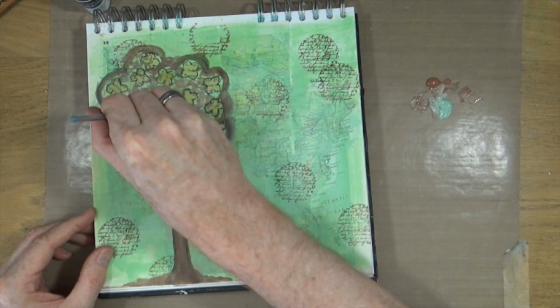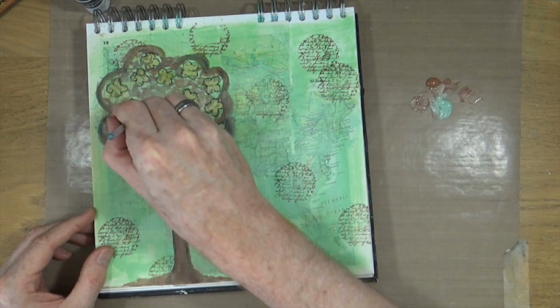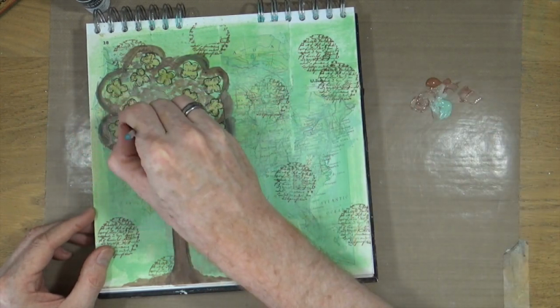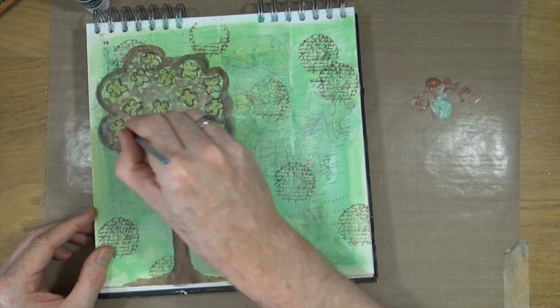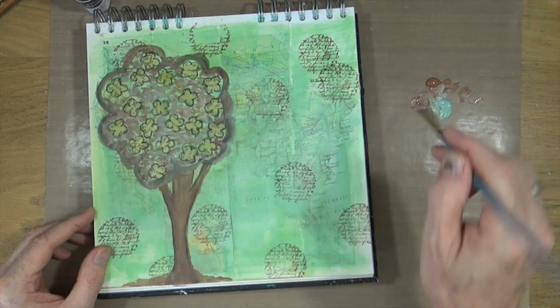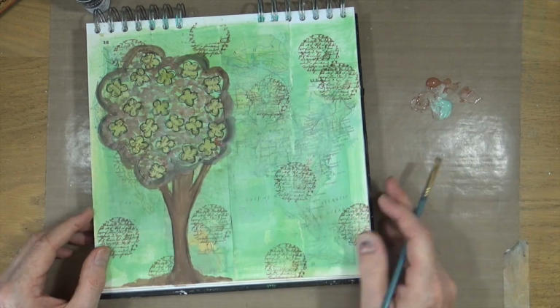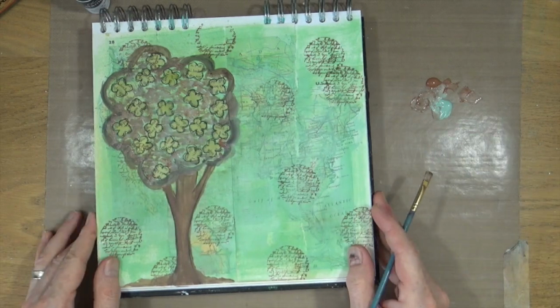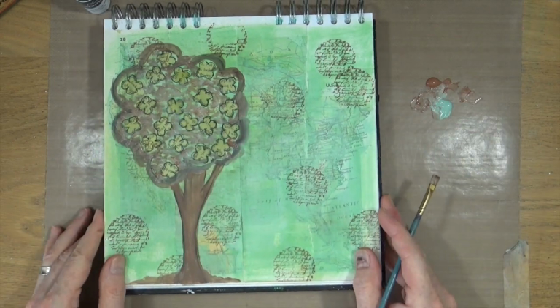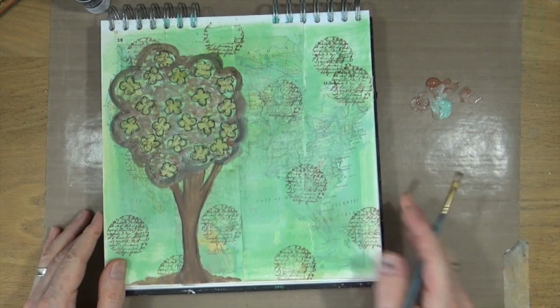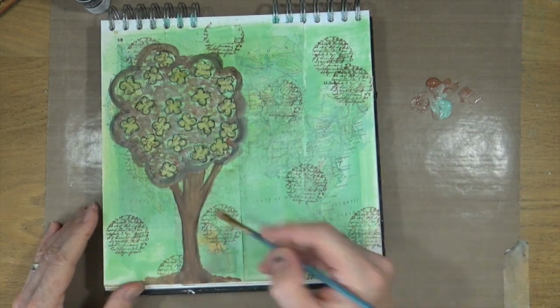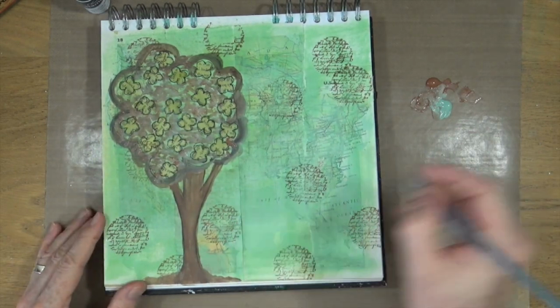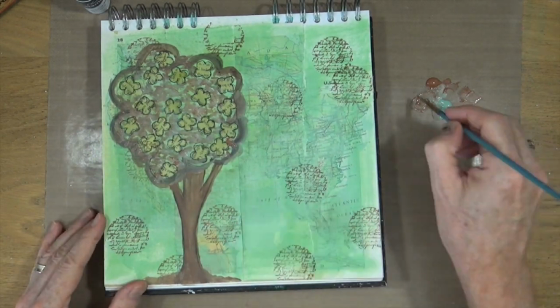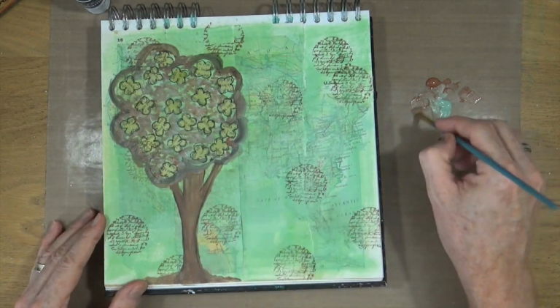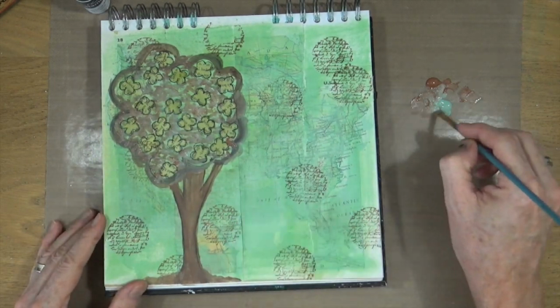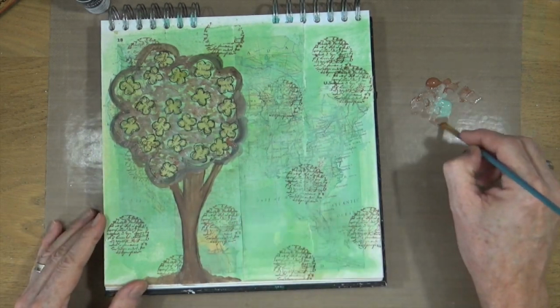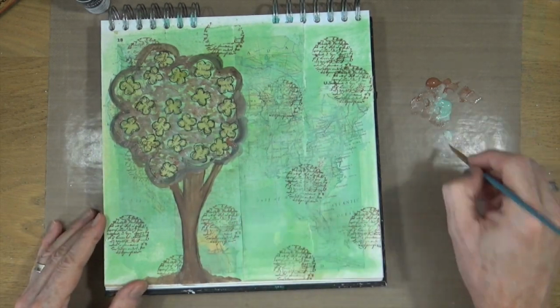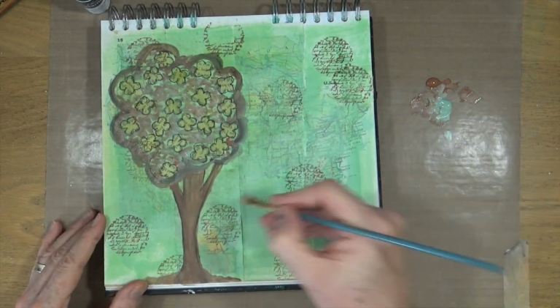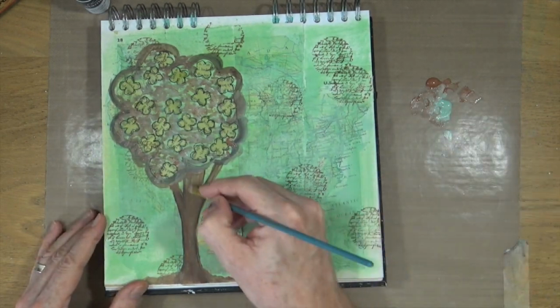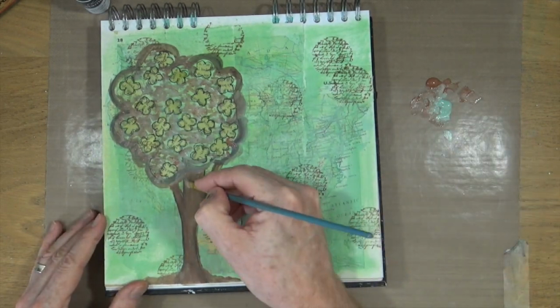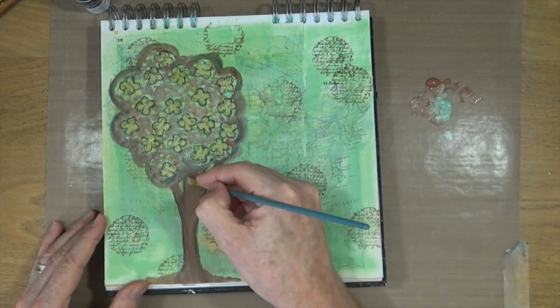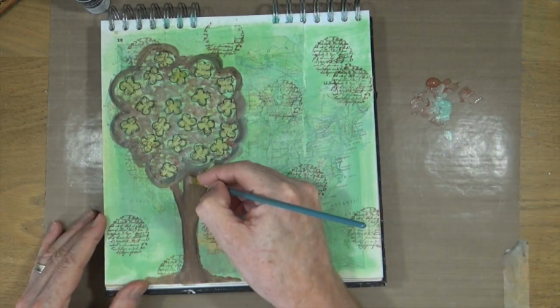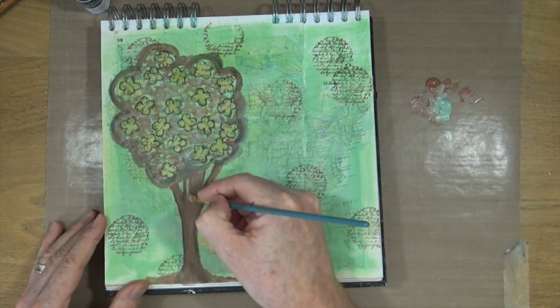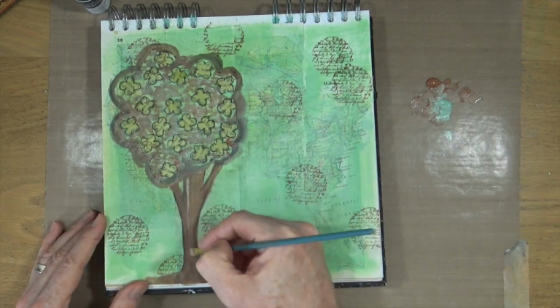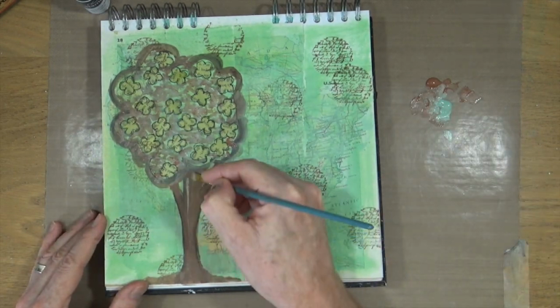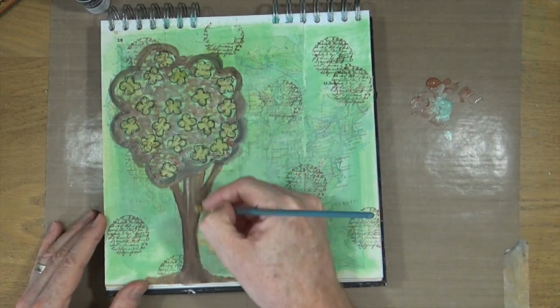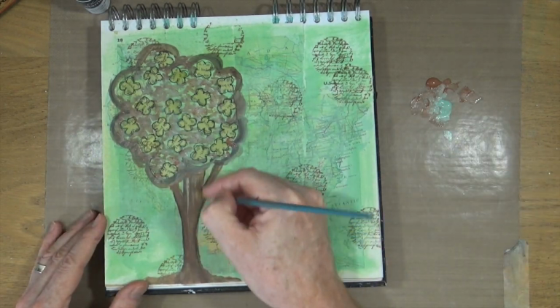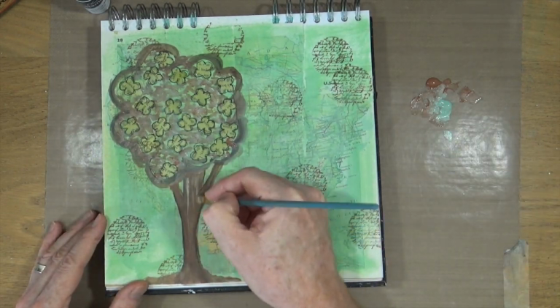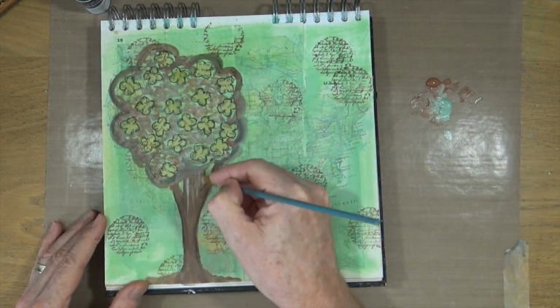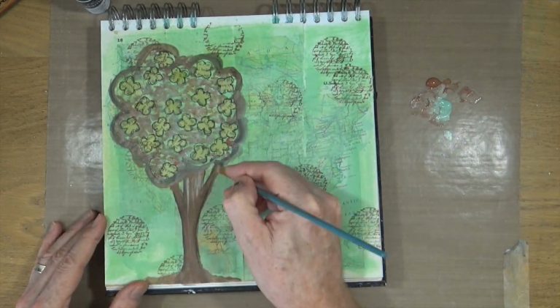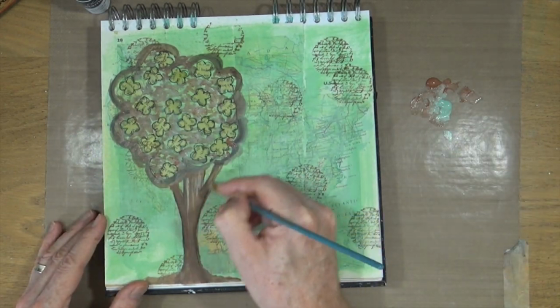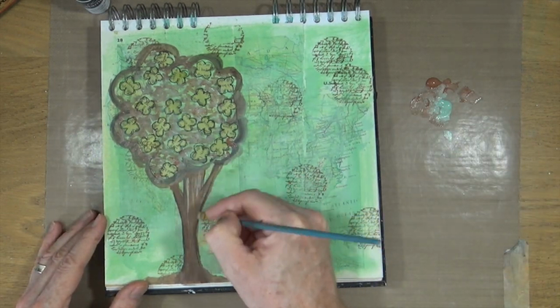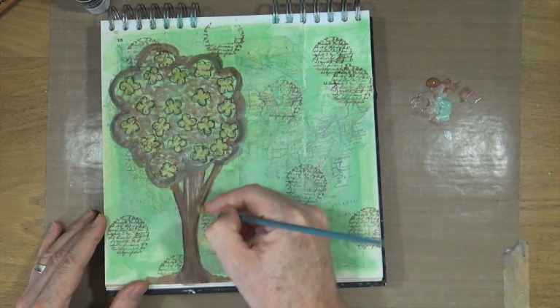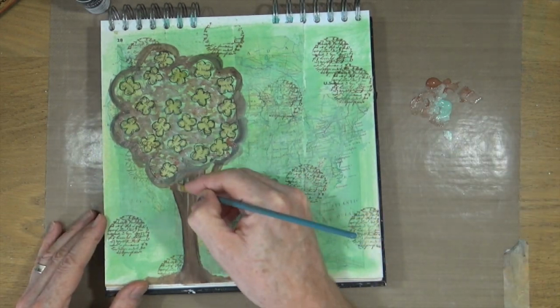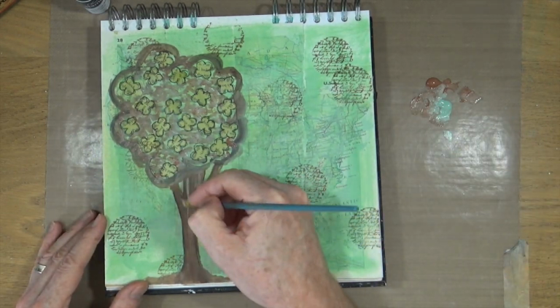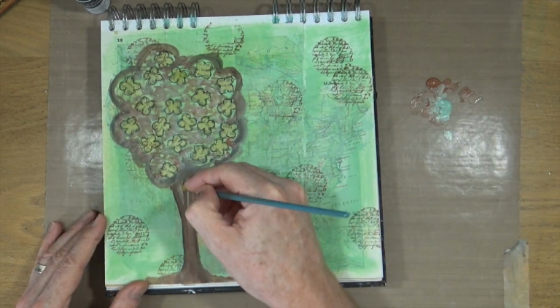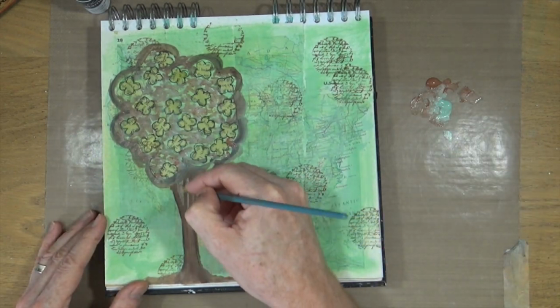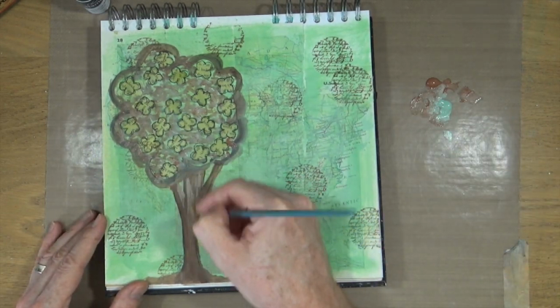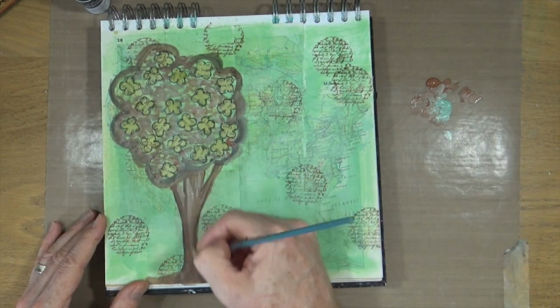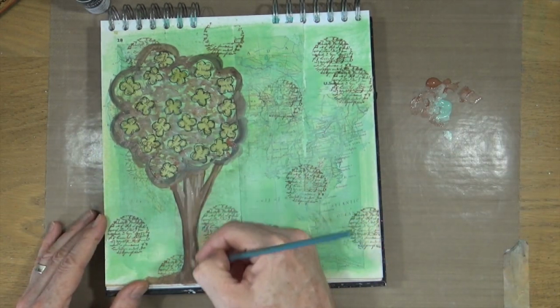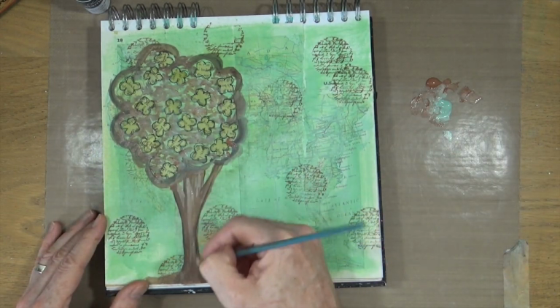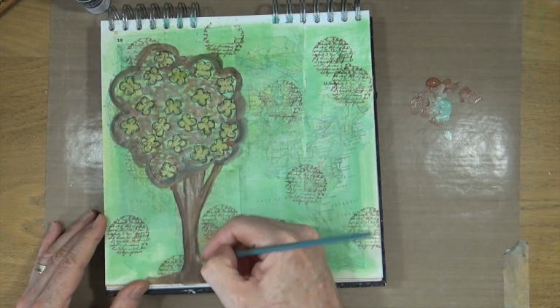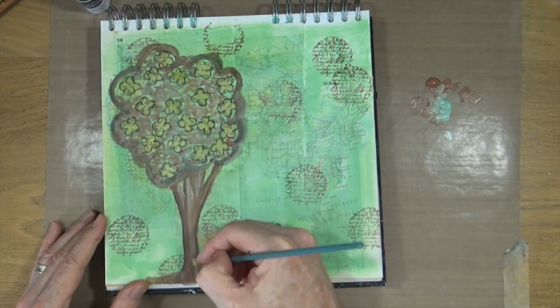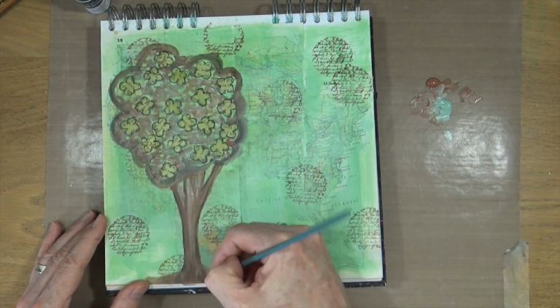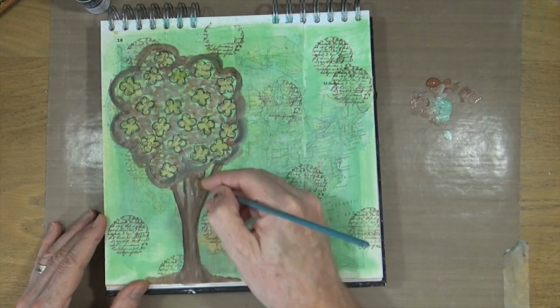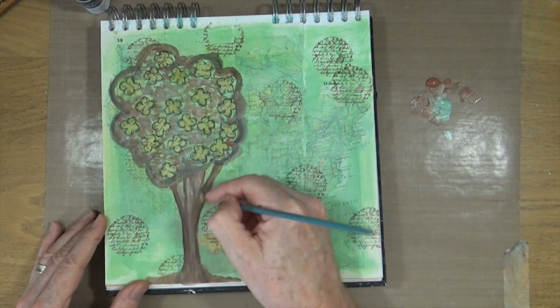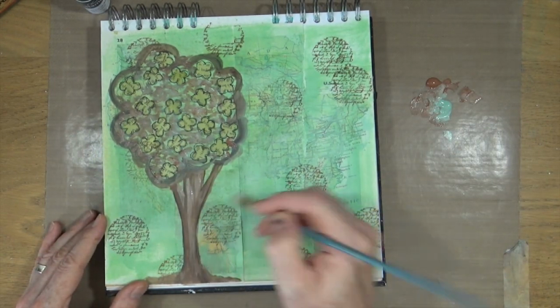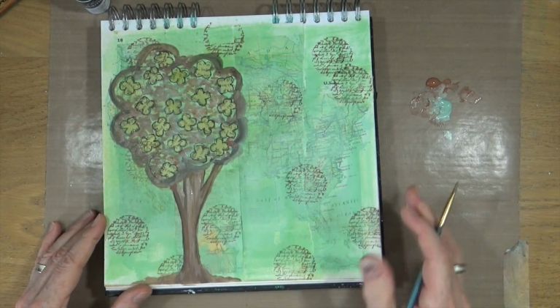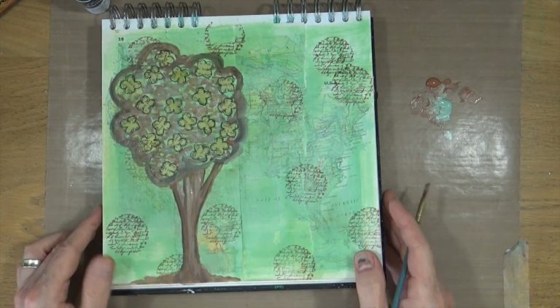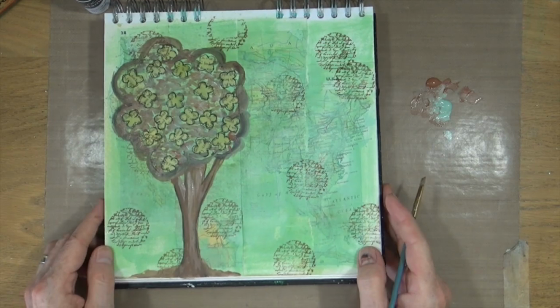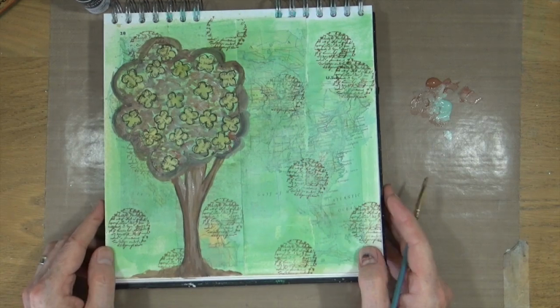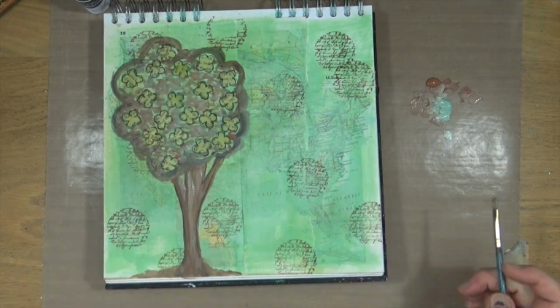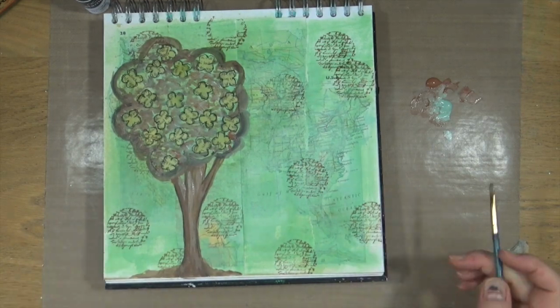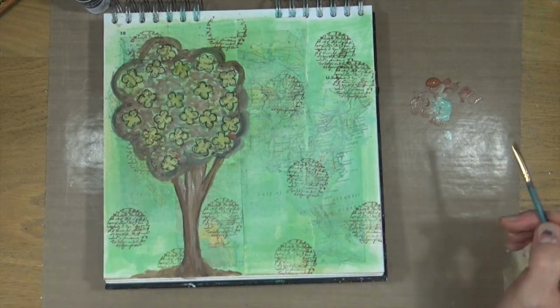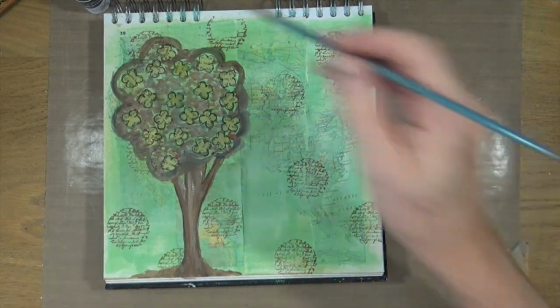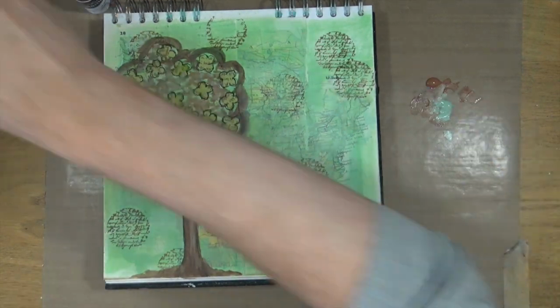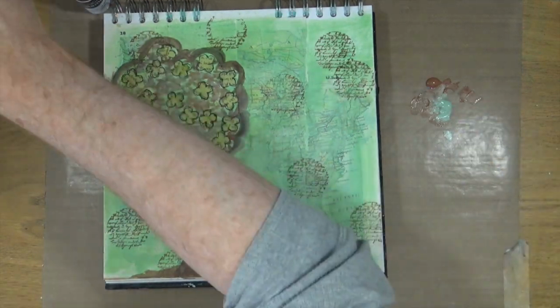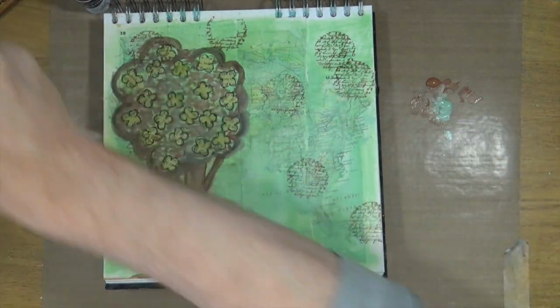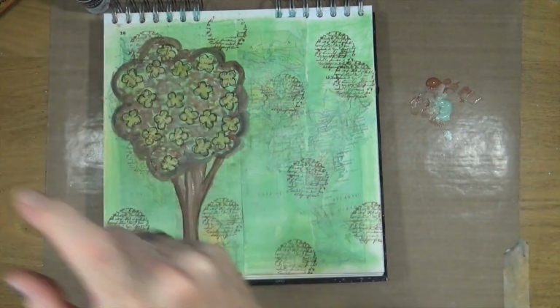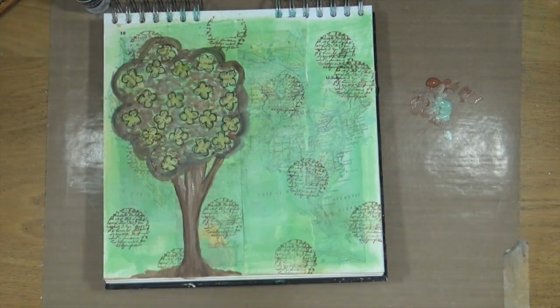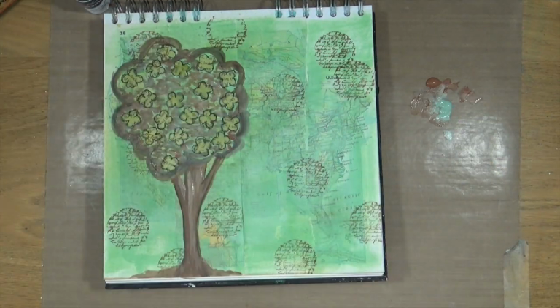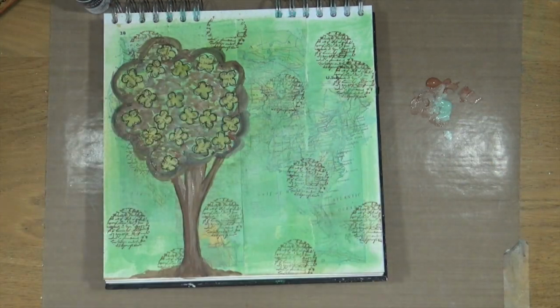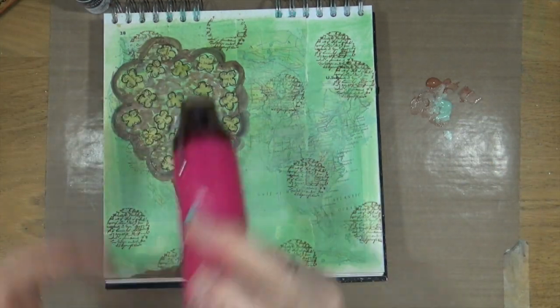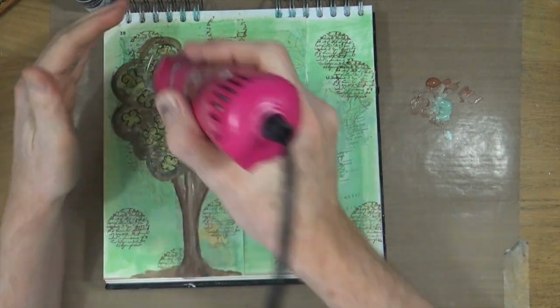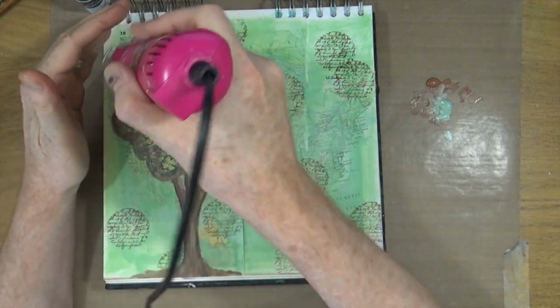I'm fairly happy with my little tree that I've painted on there, so I'm just going to add in a little bit more detail and then it's time to move on to the next step.